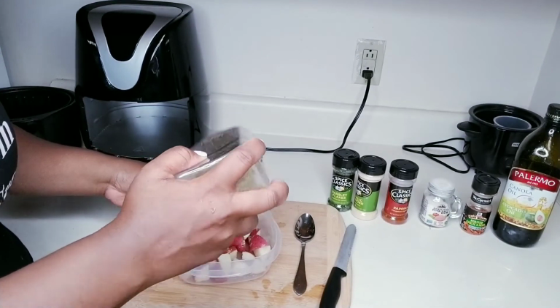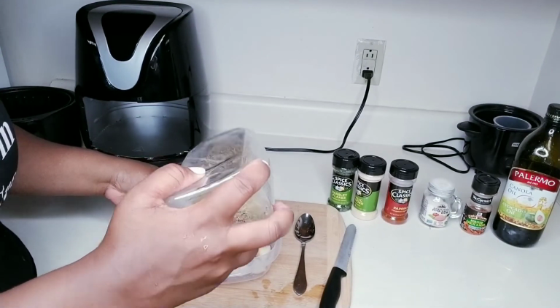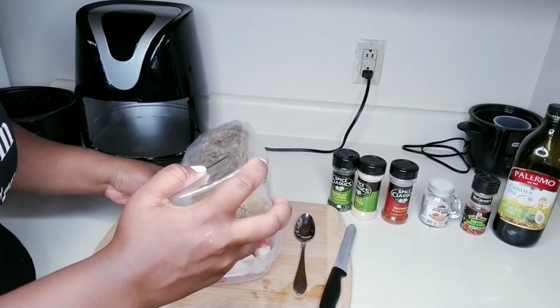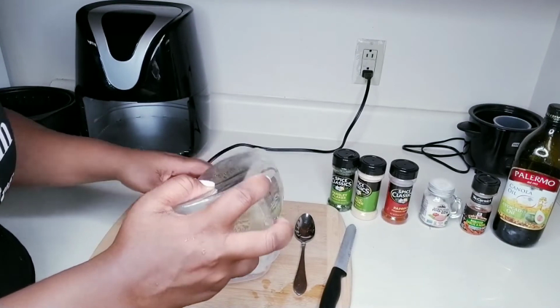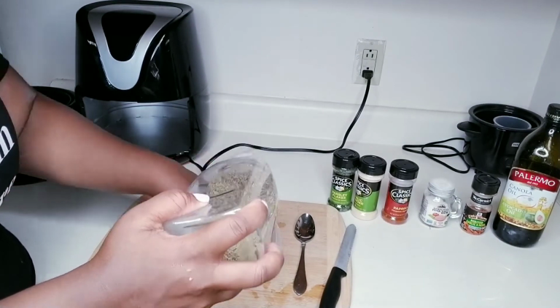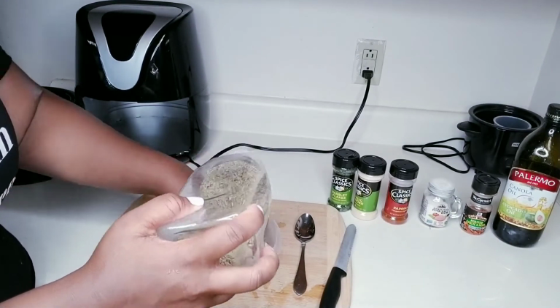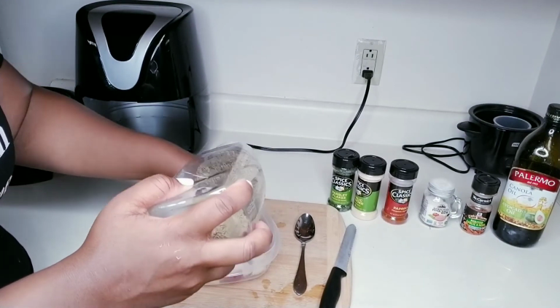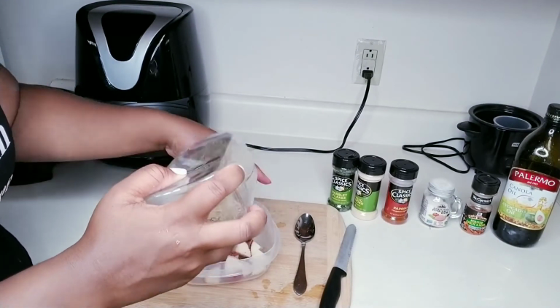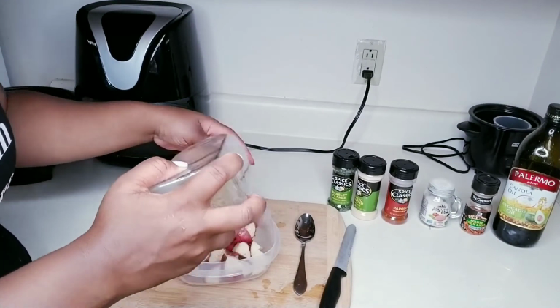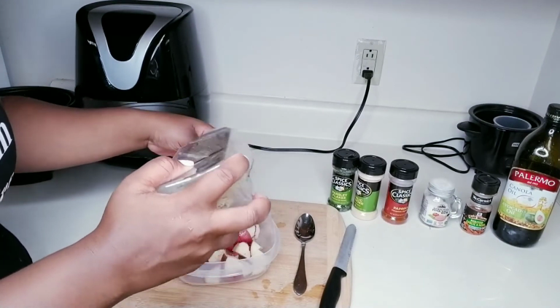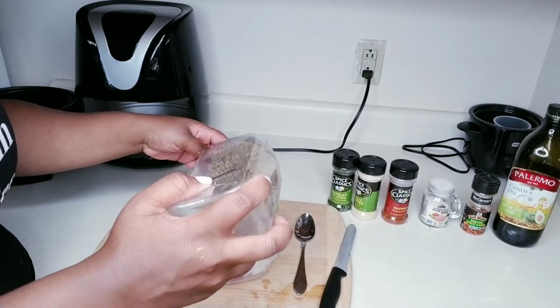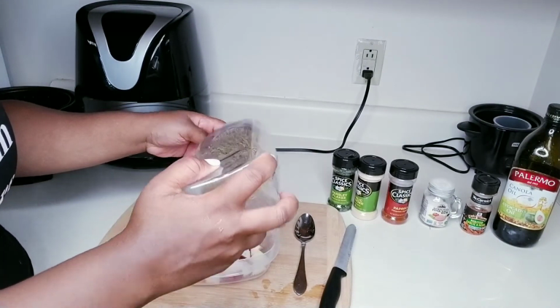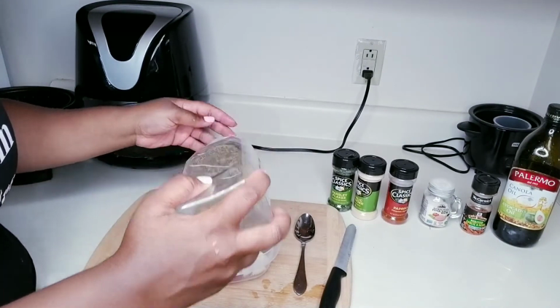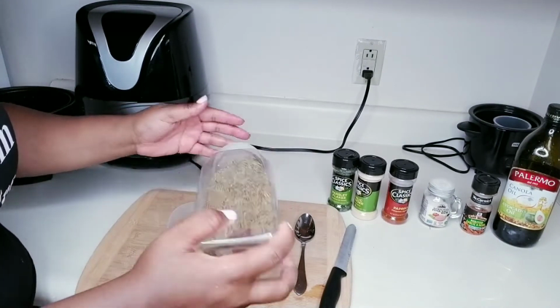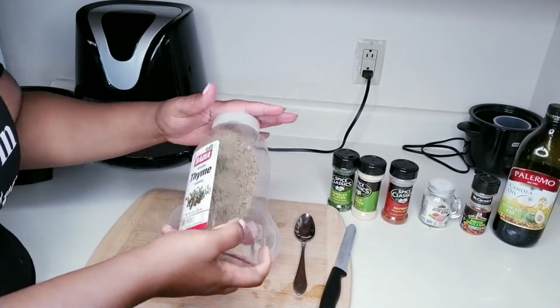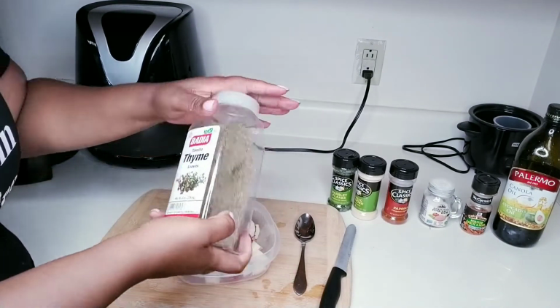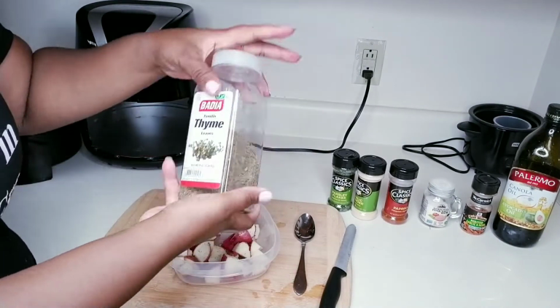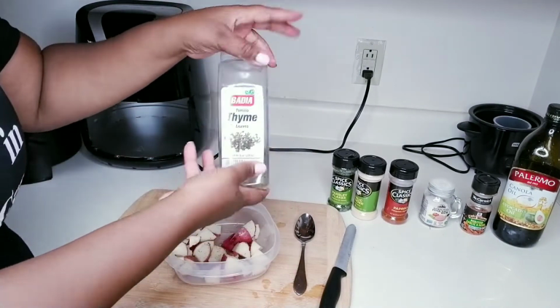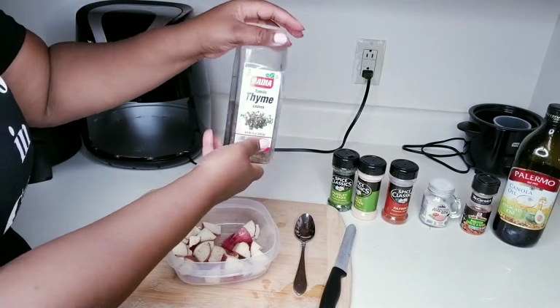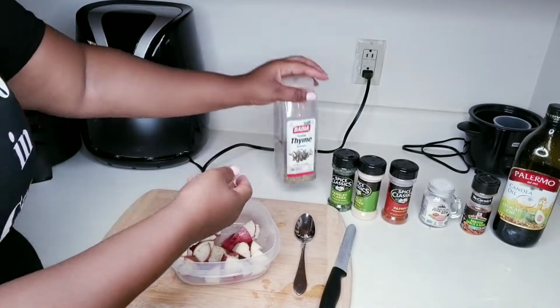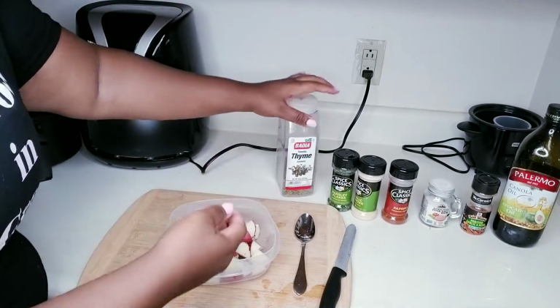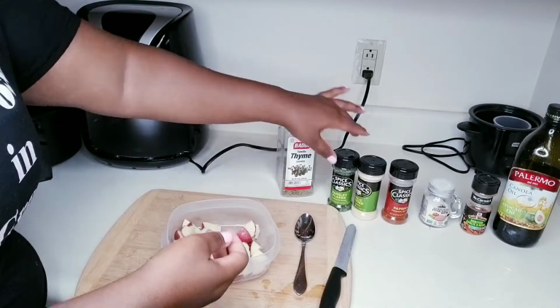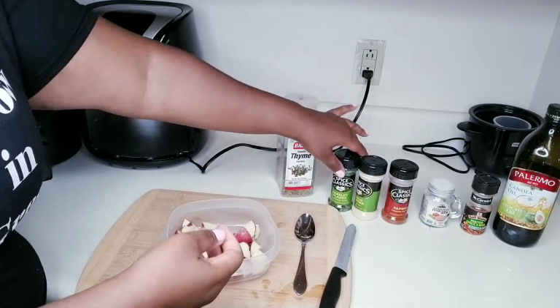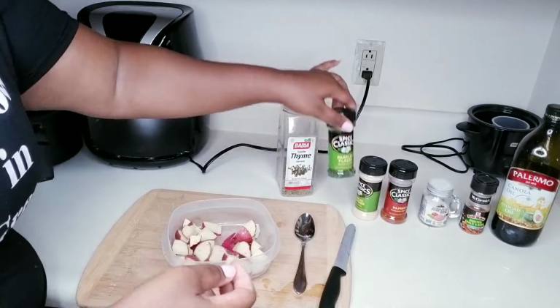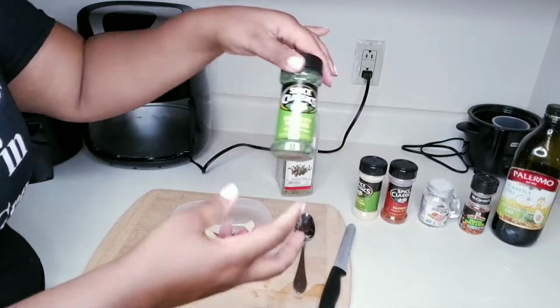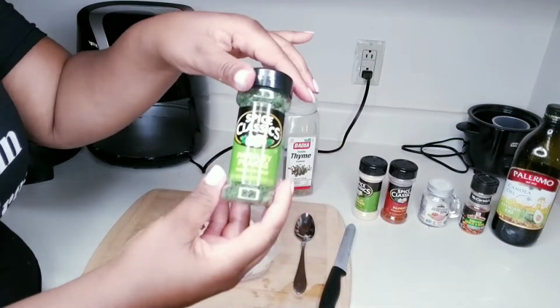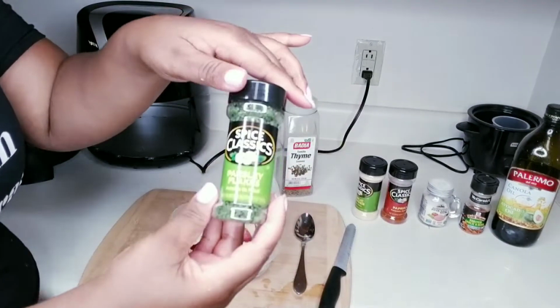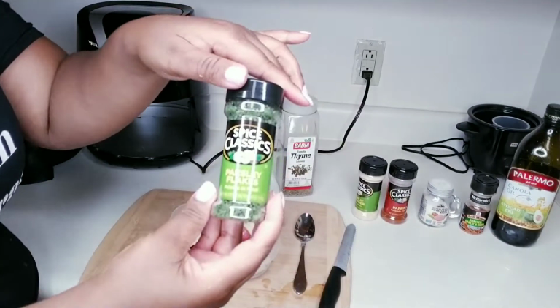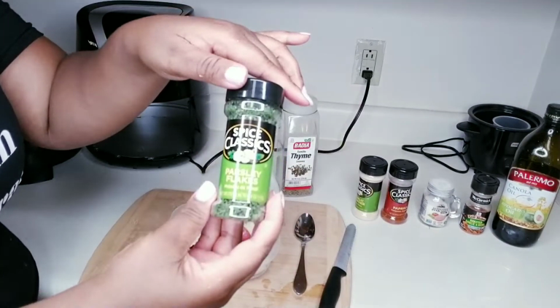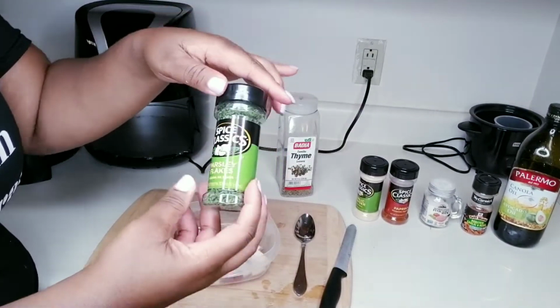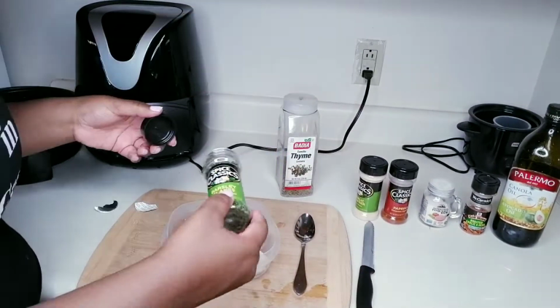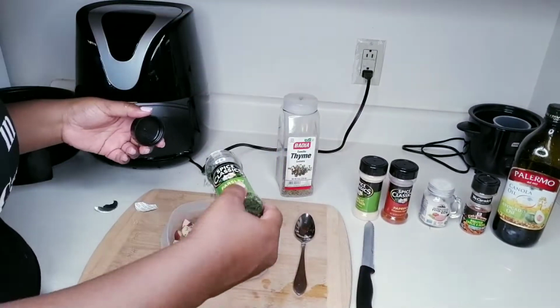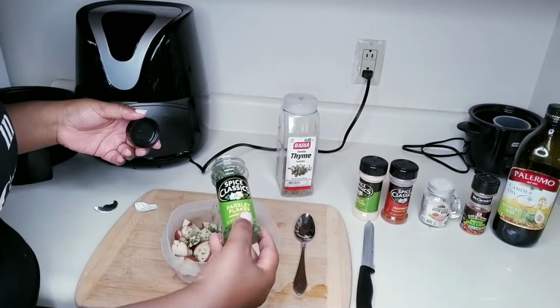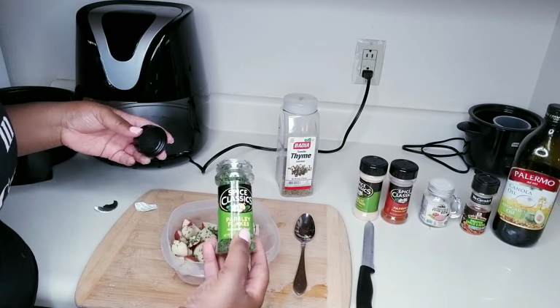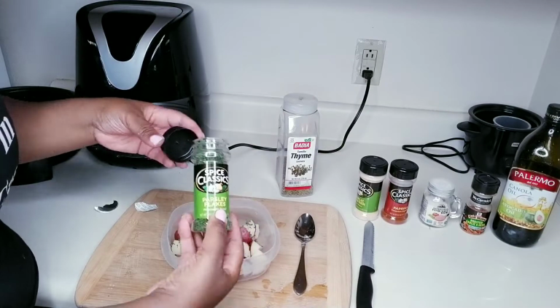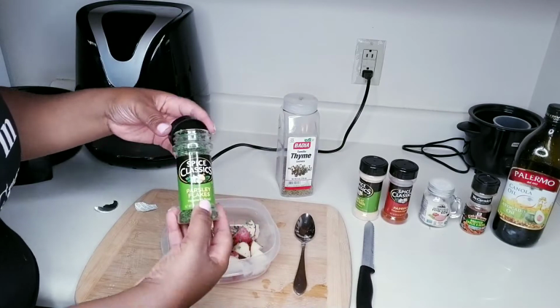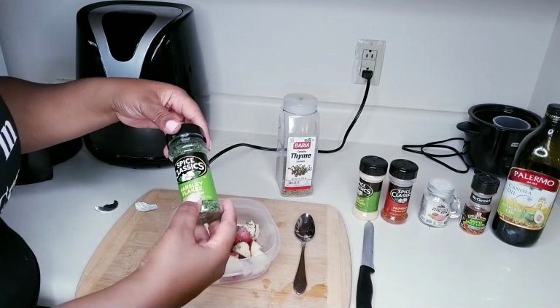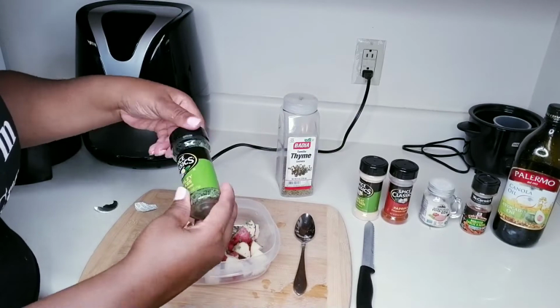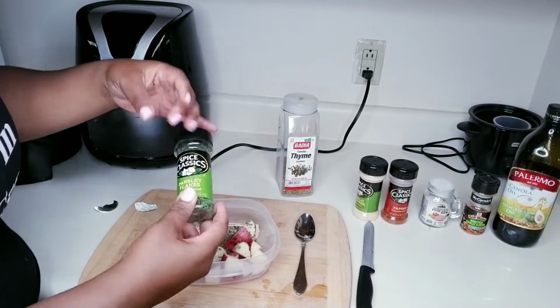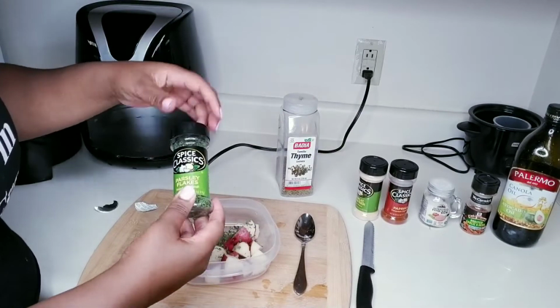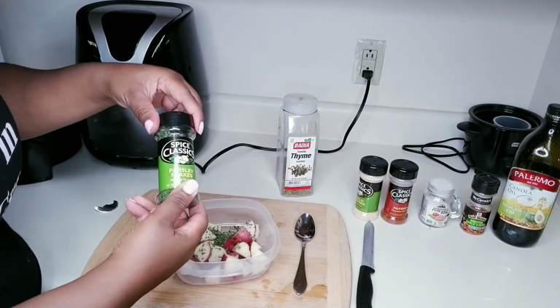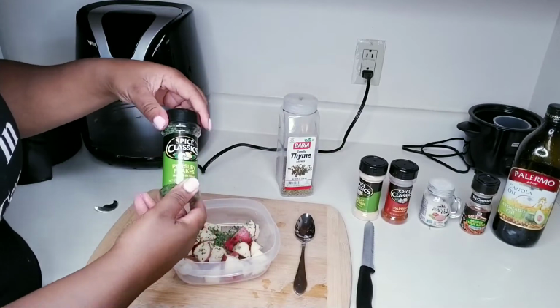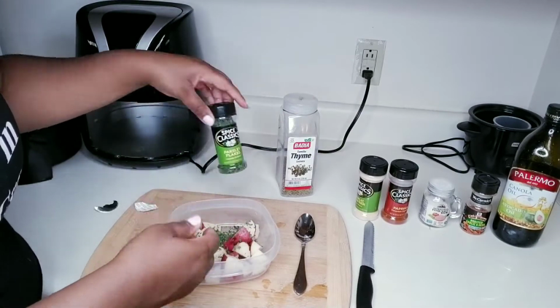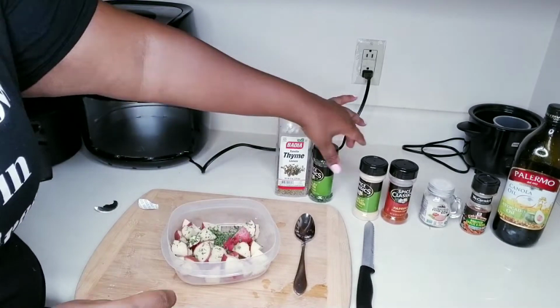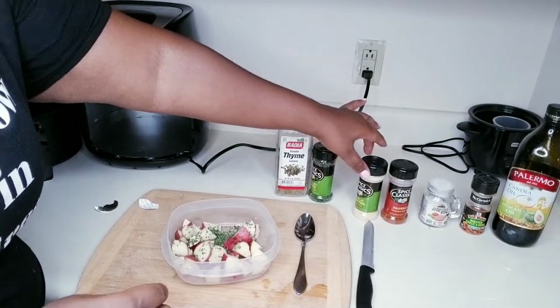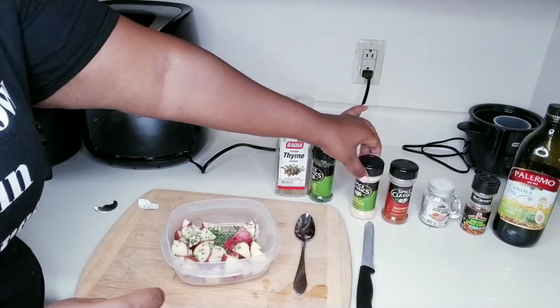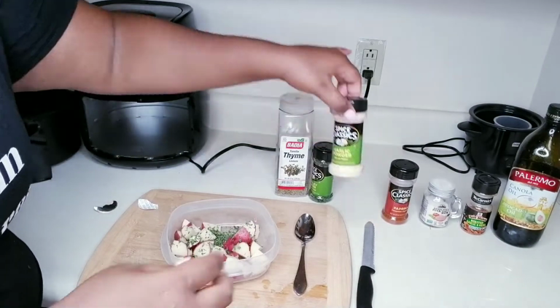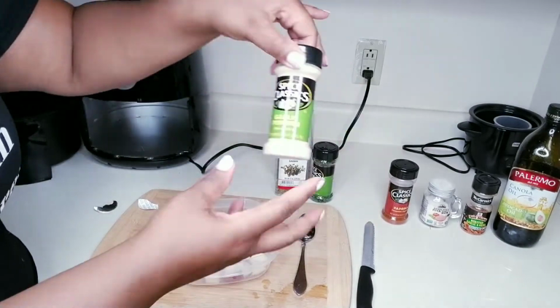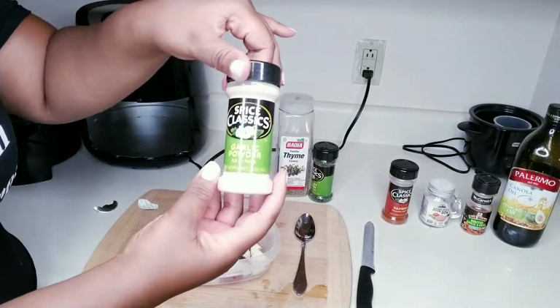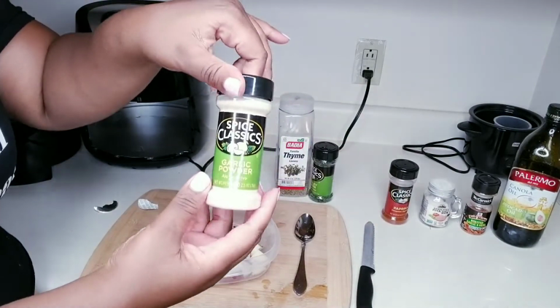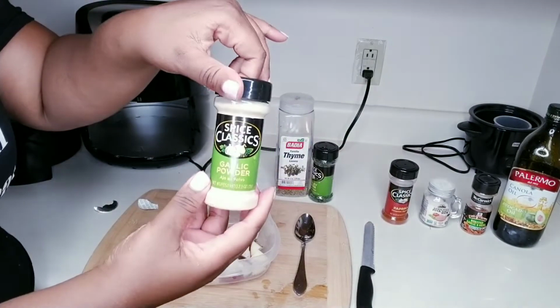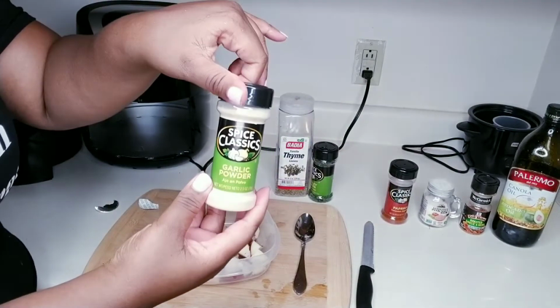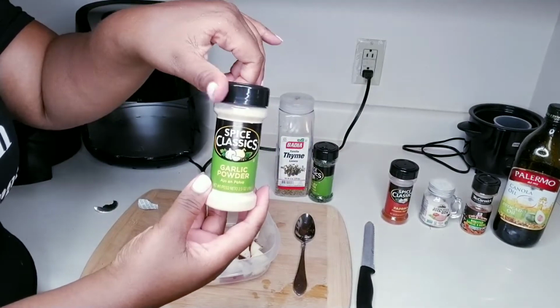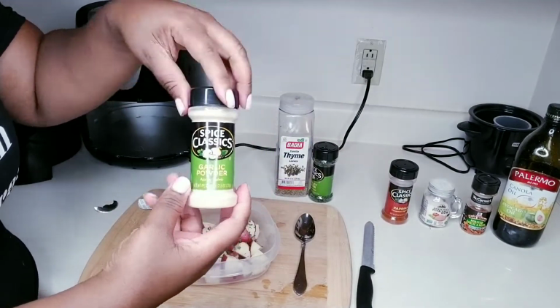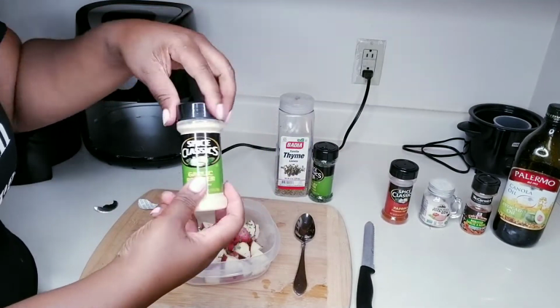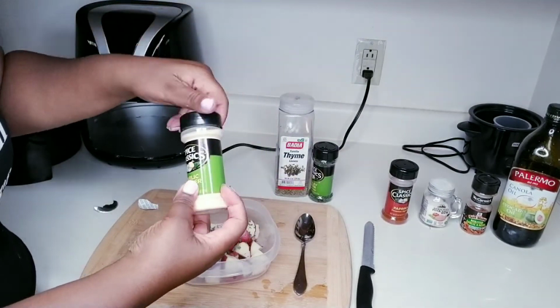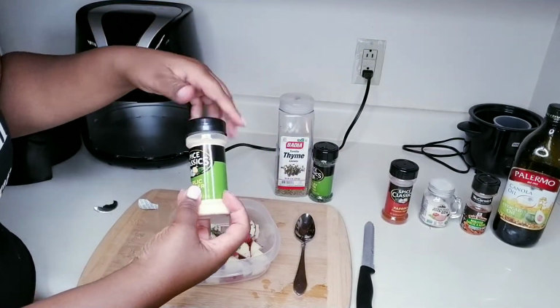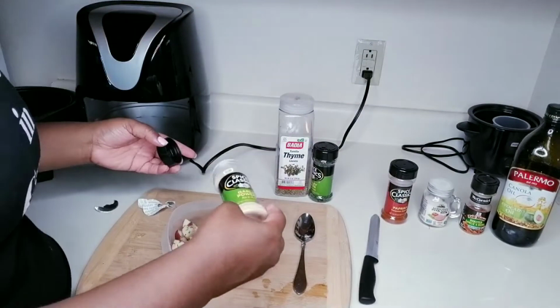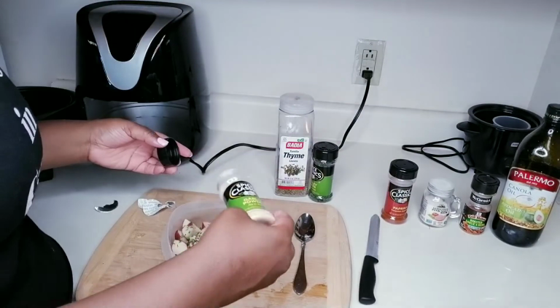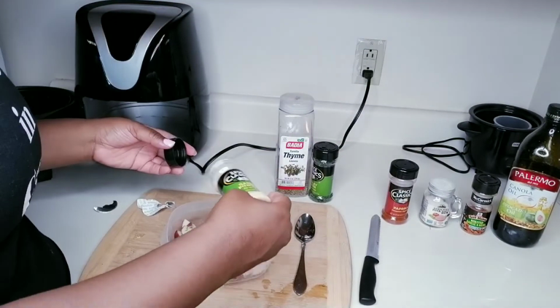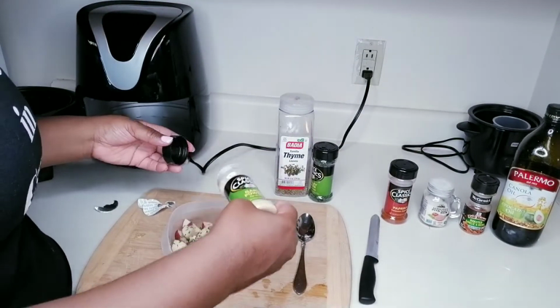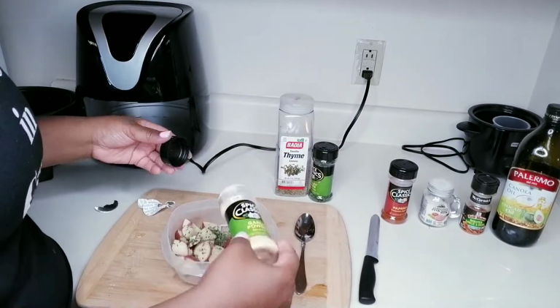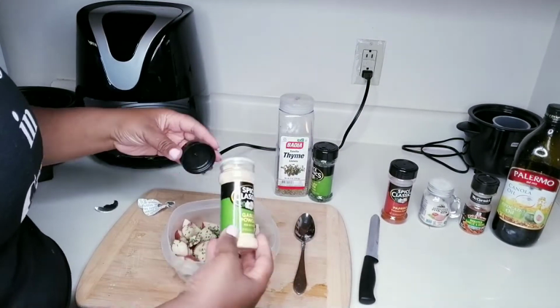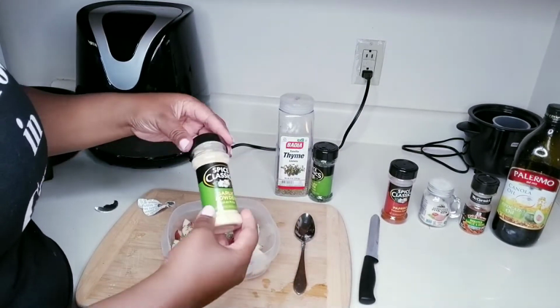Next up, you're going to add all the seasonings of your choice. And again, play around with it. Make the recipe your own, guys.